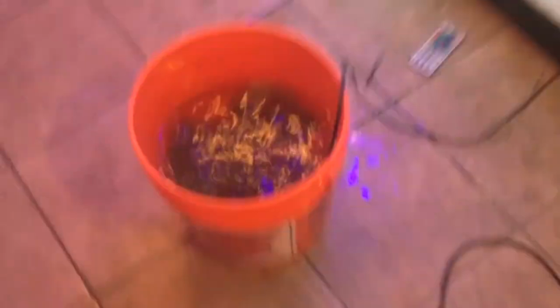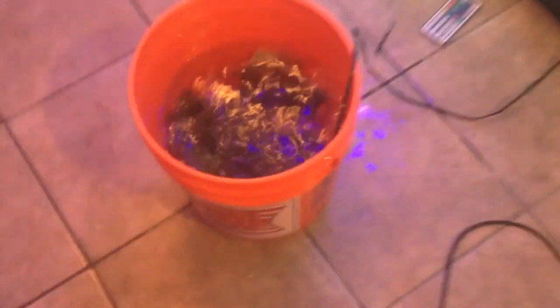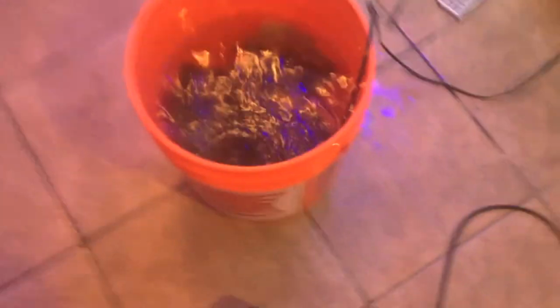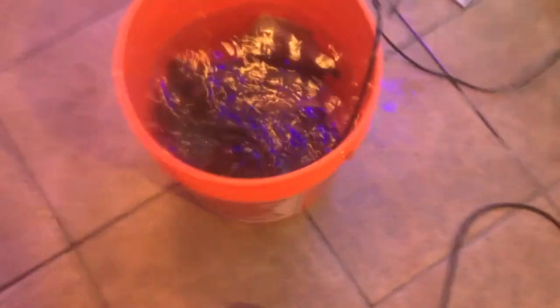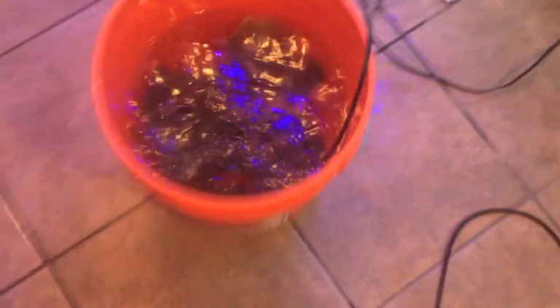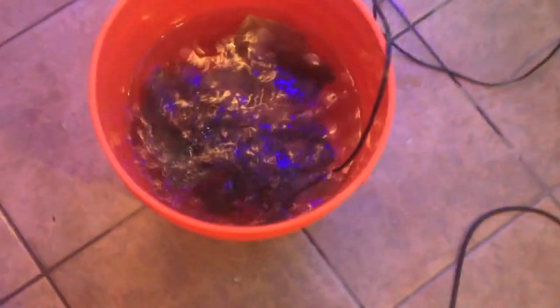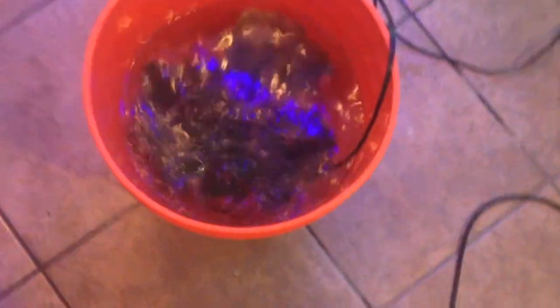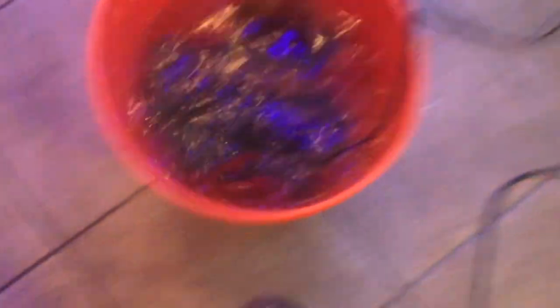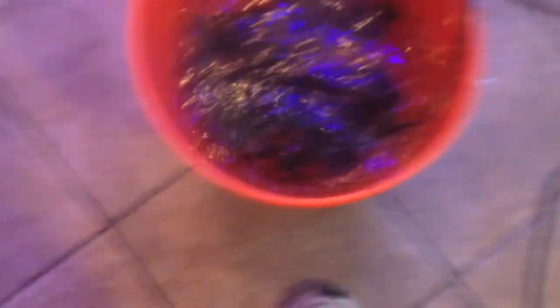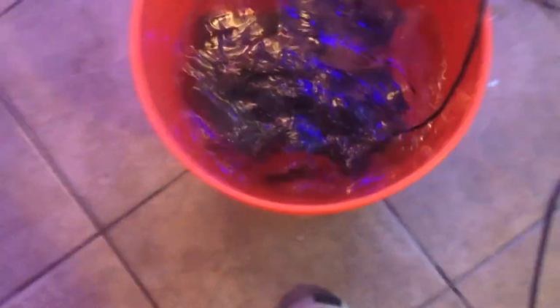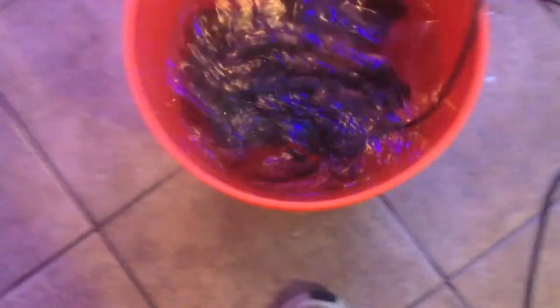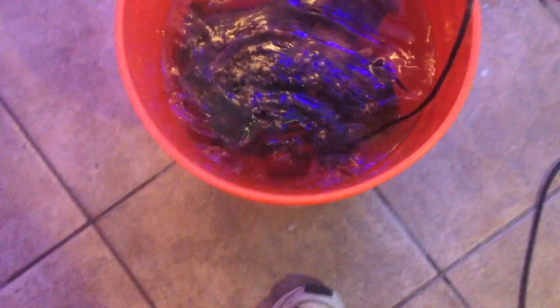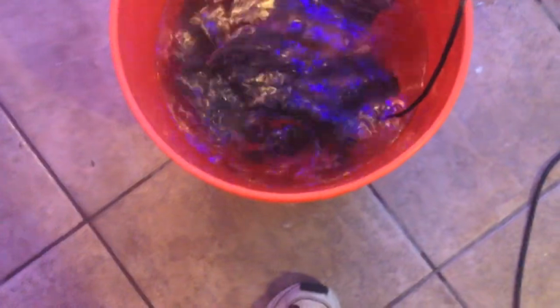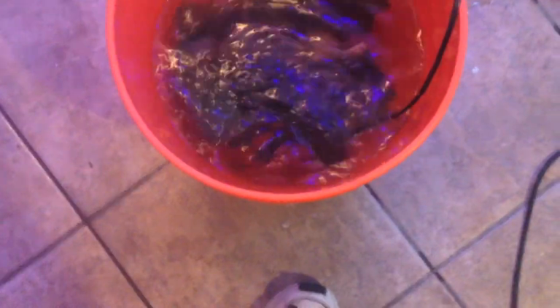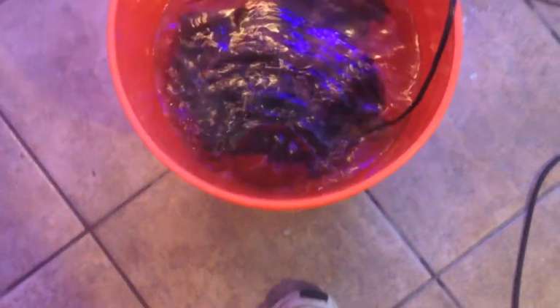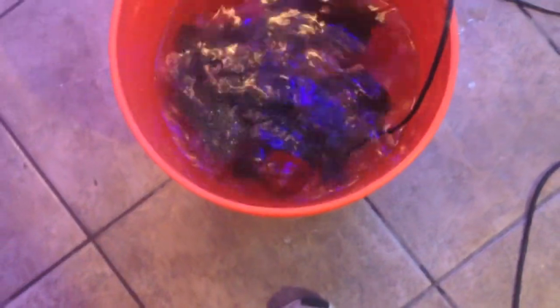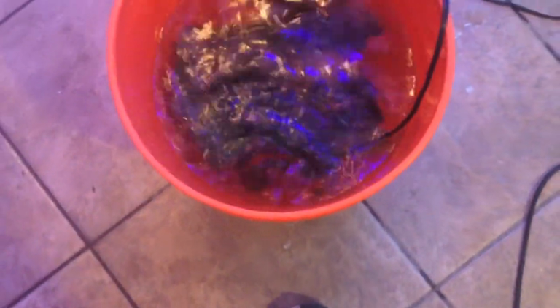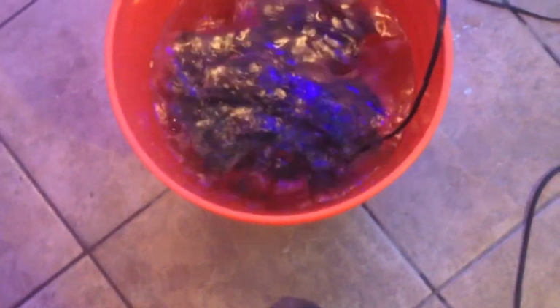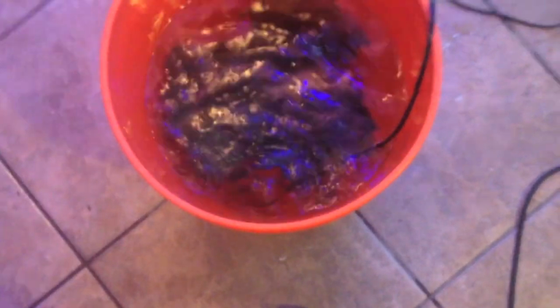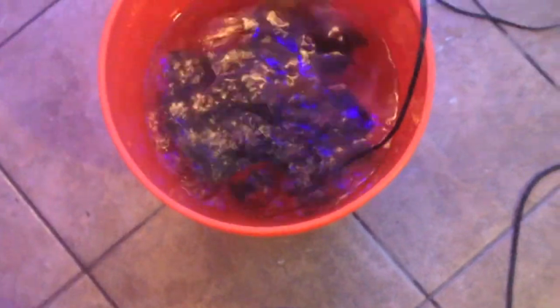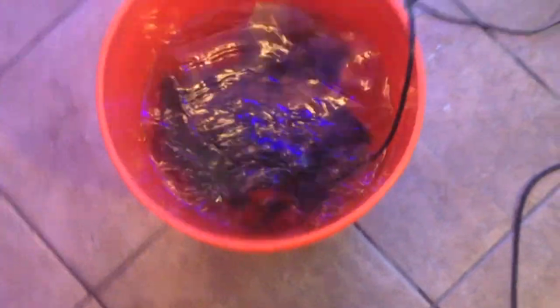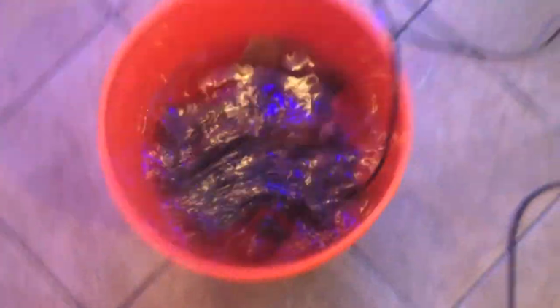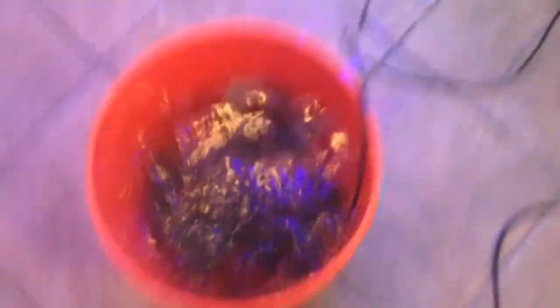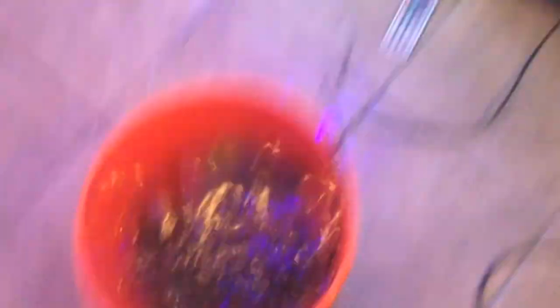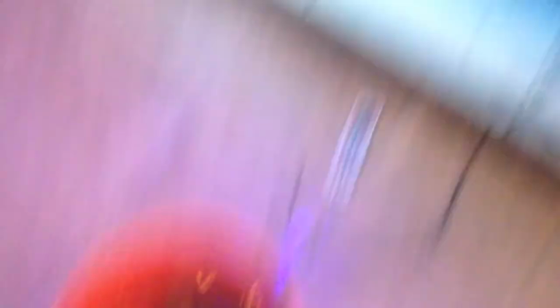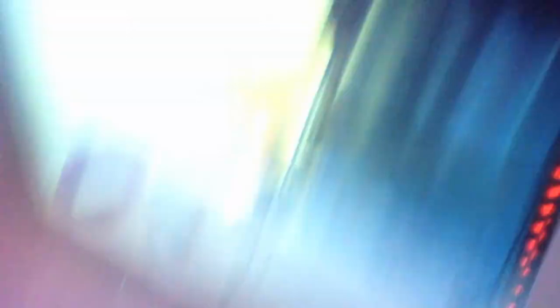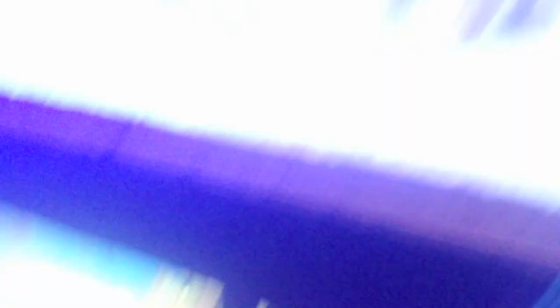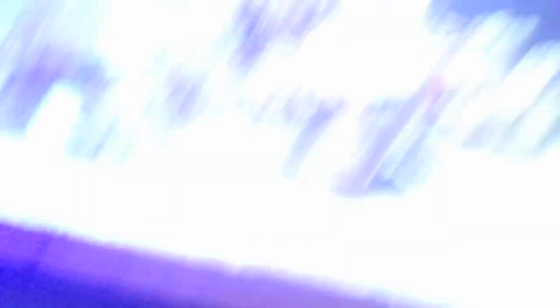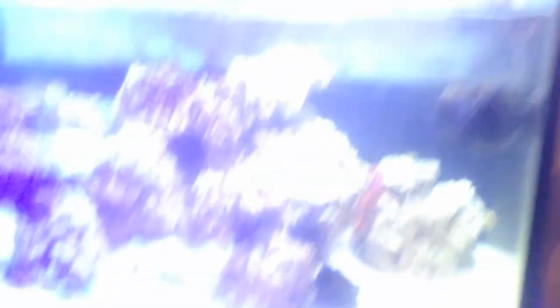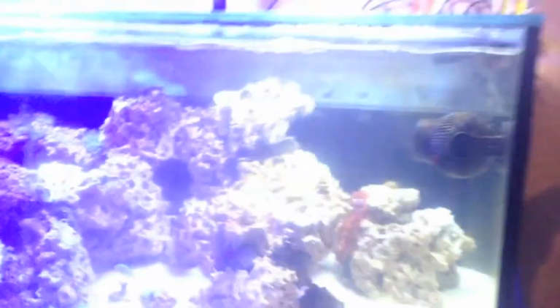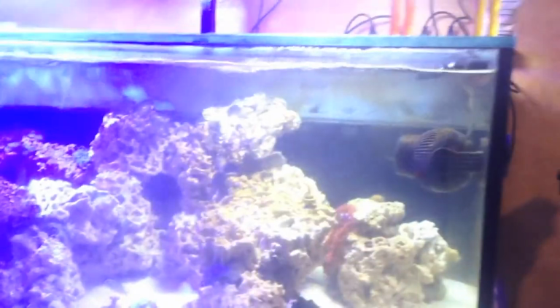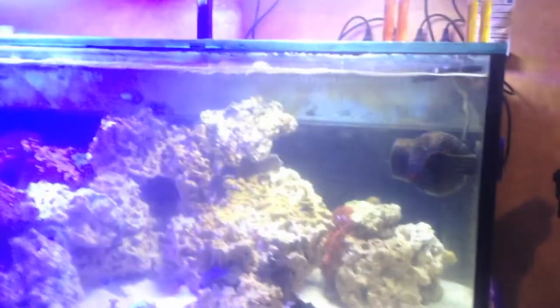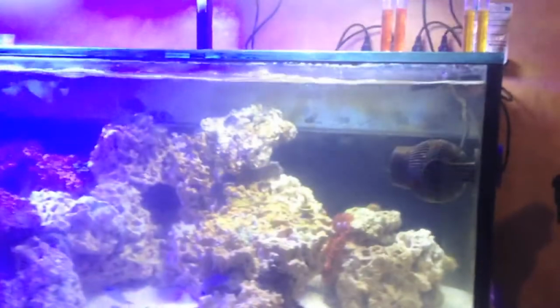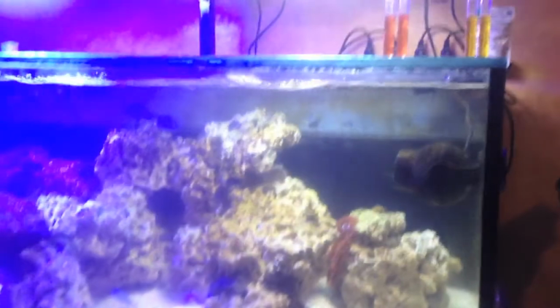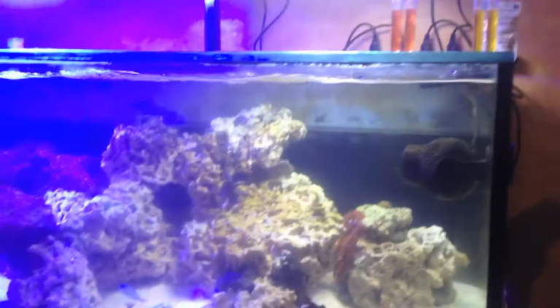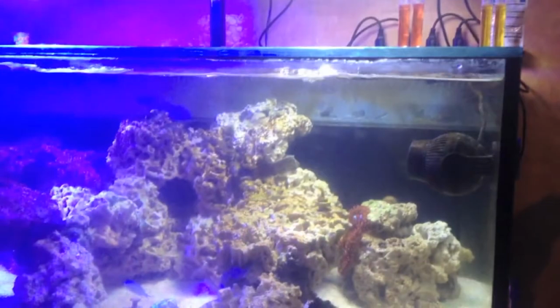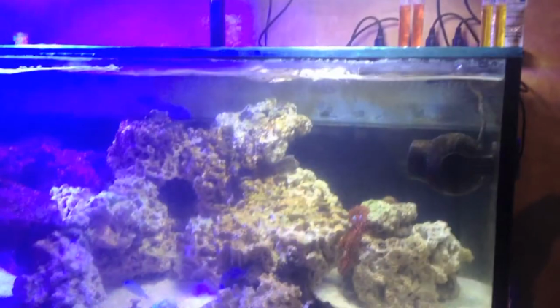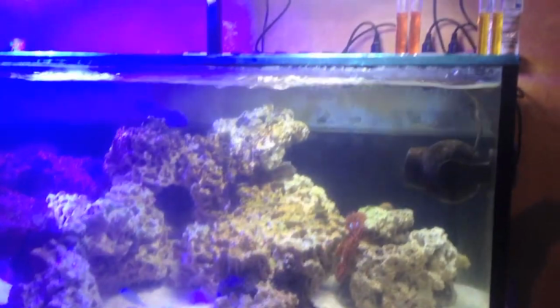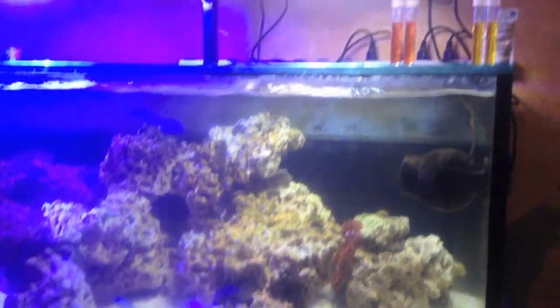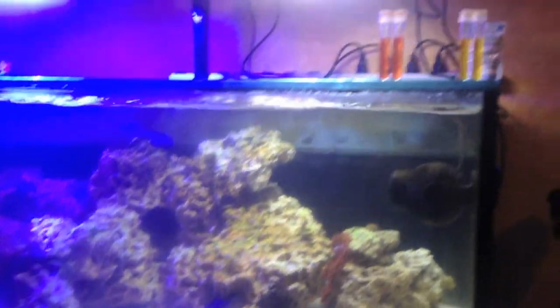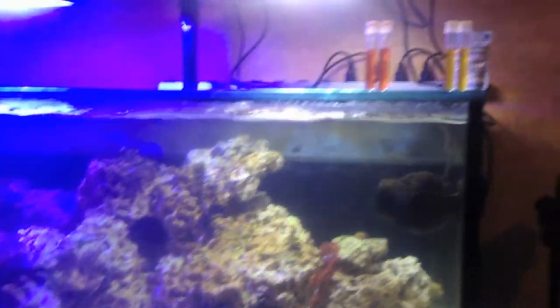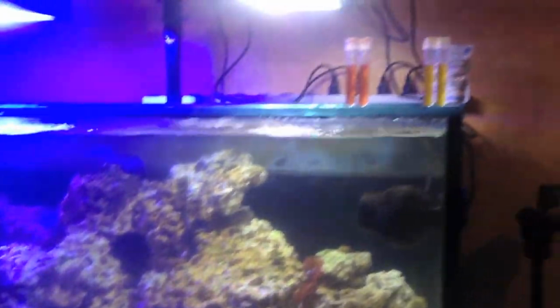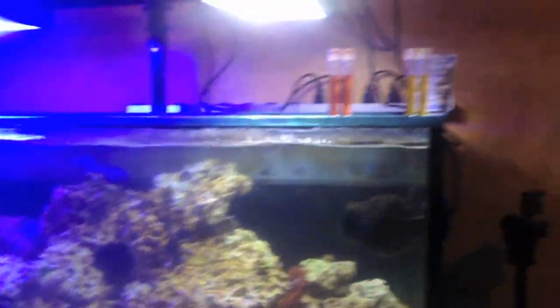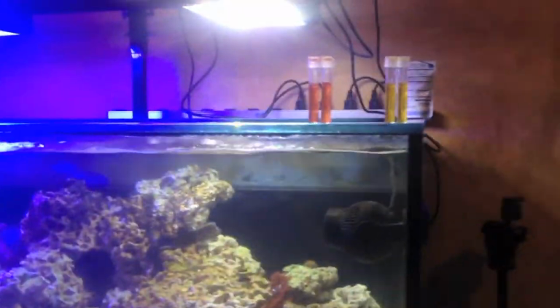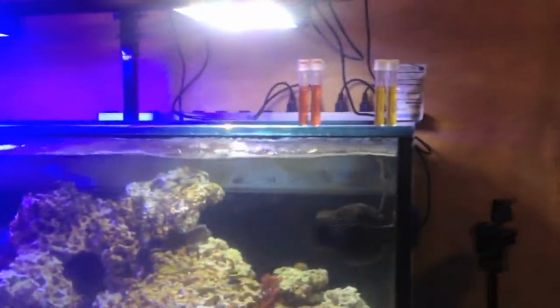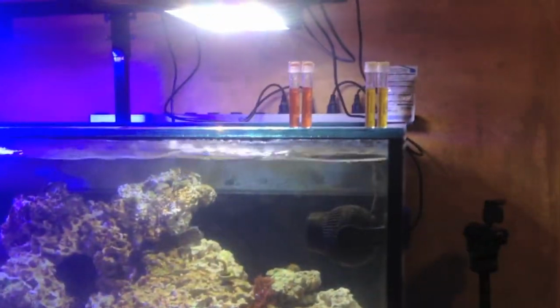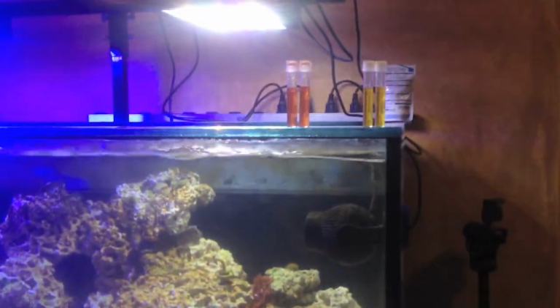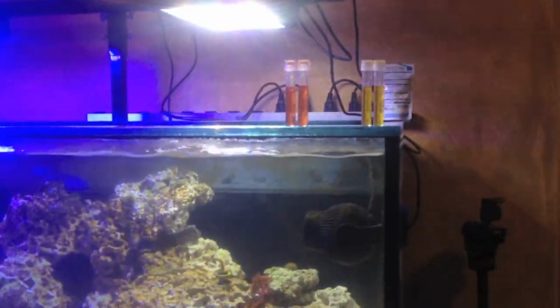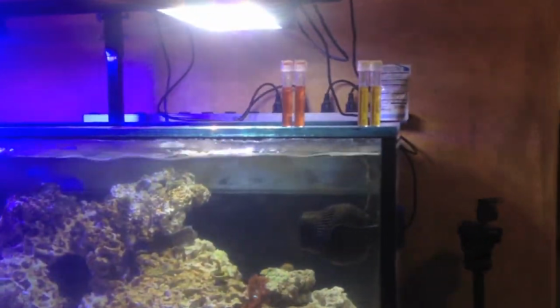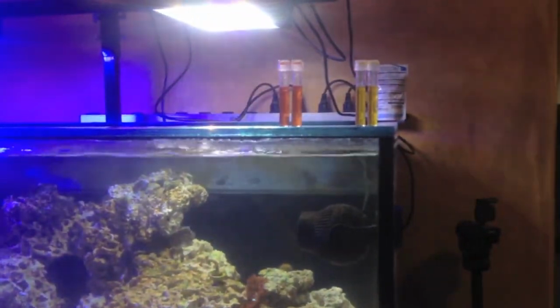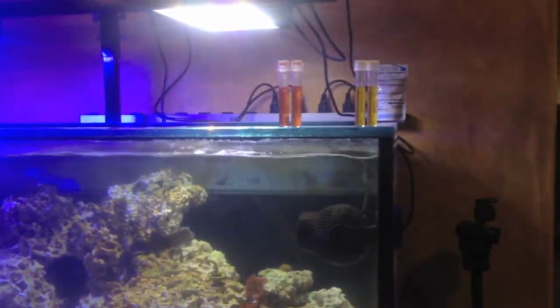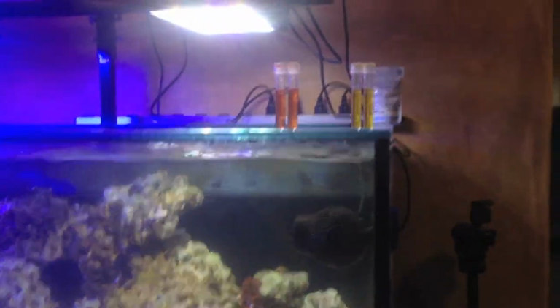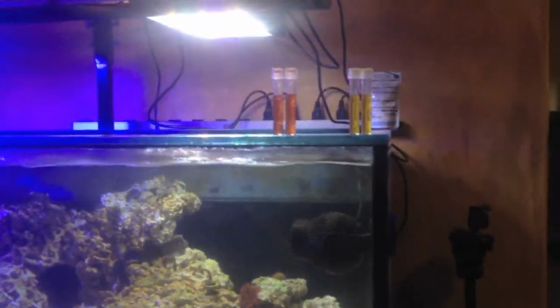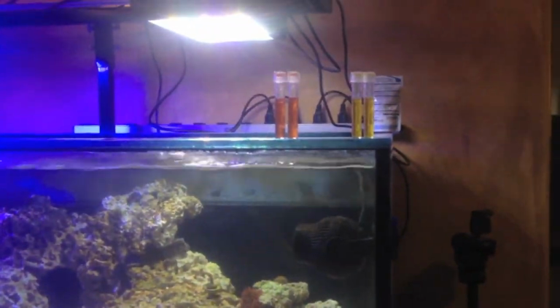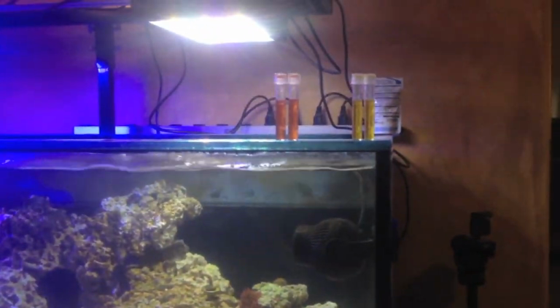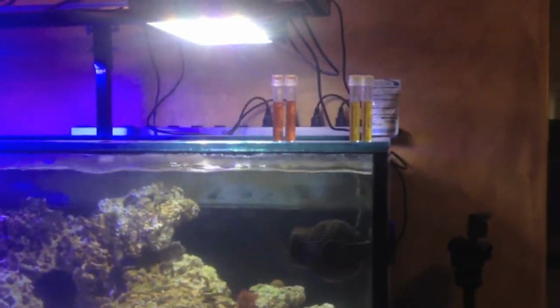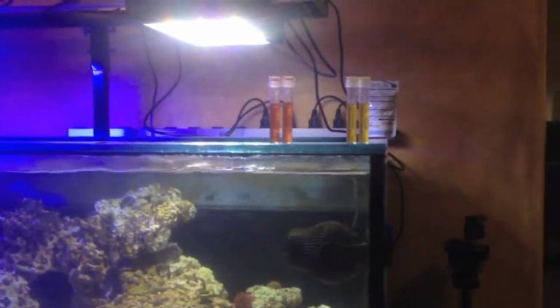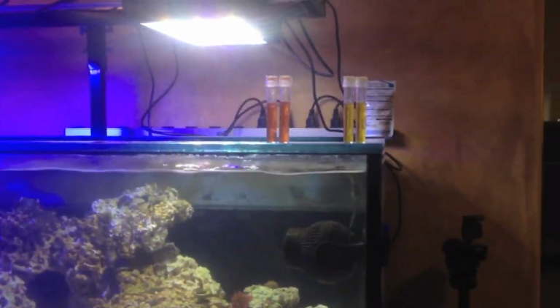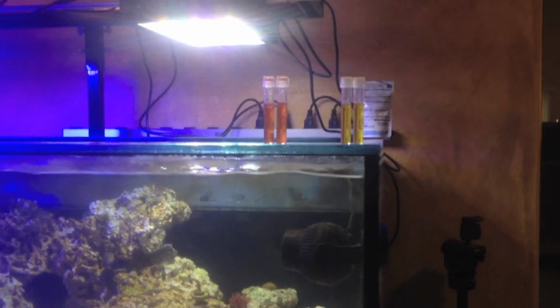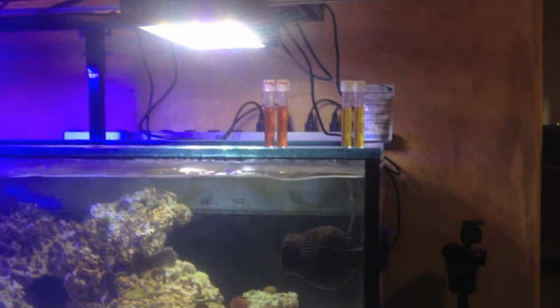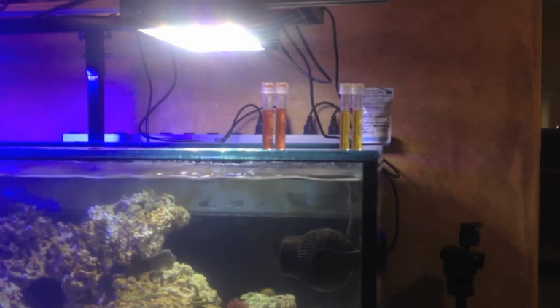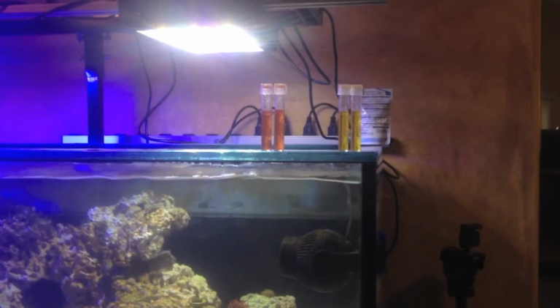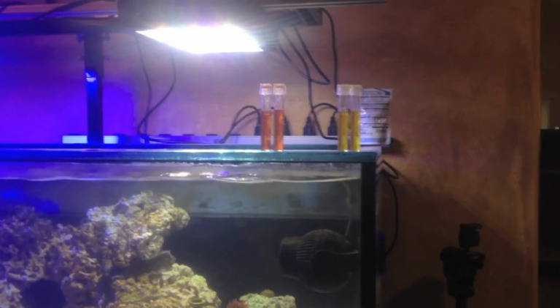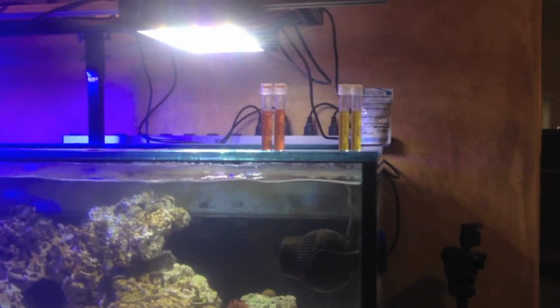I've got some coral acclimating right now and I'm going to do some more tonight, but that is just wow.